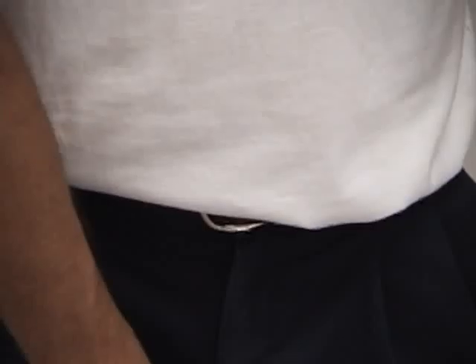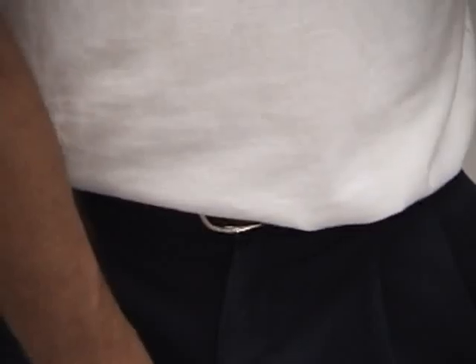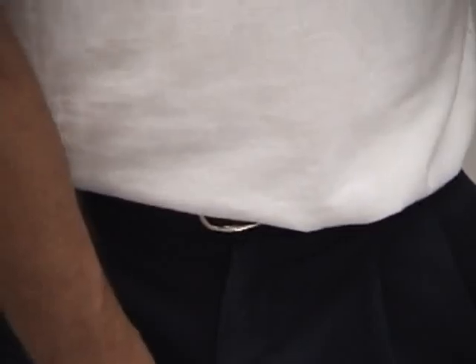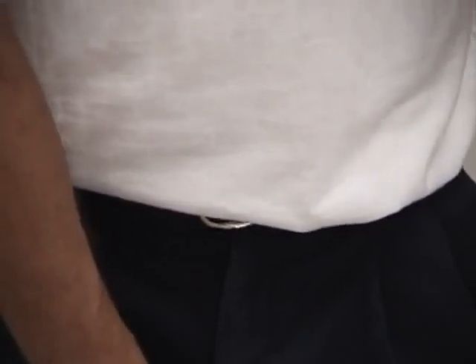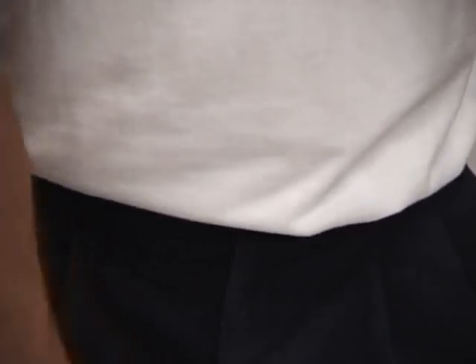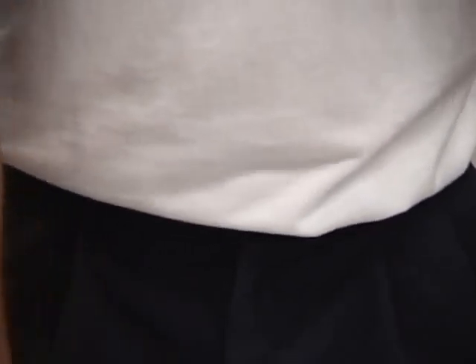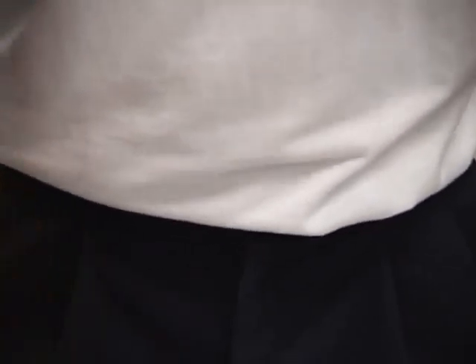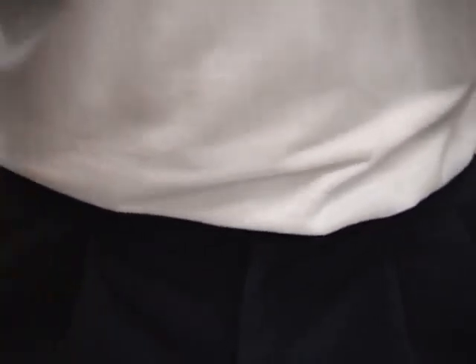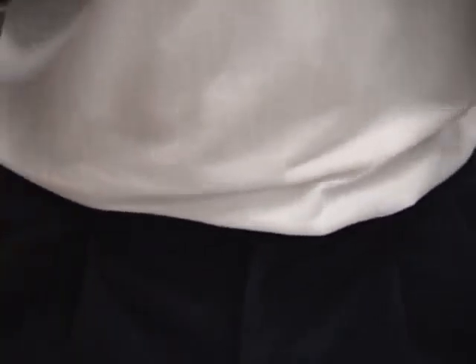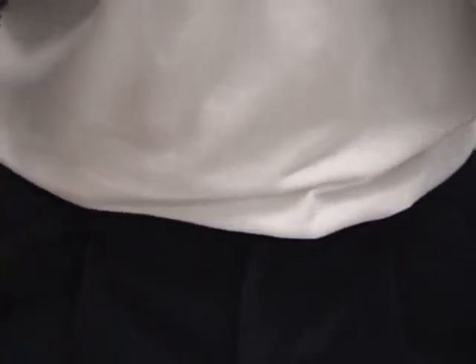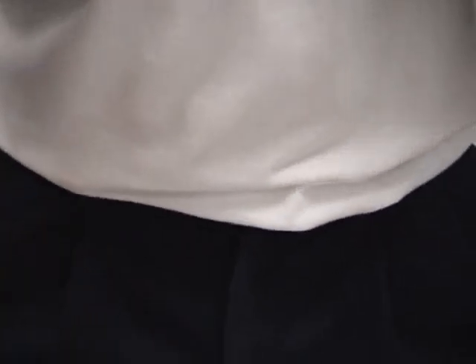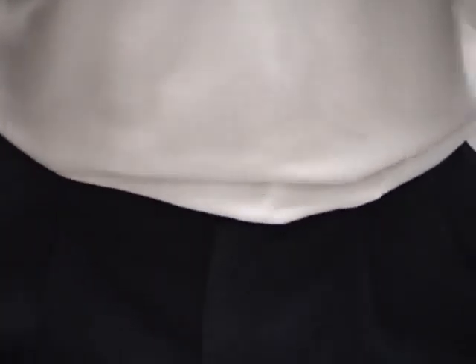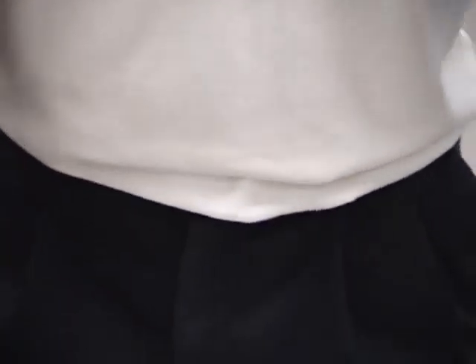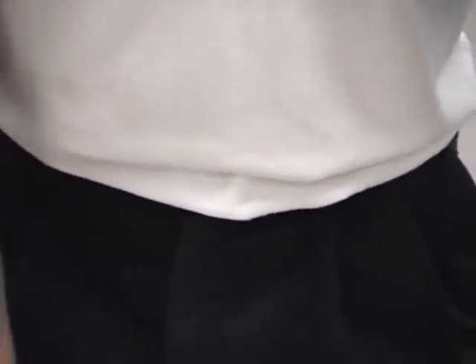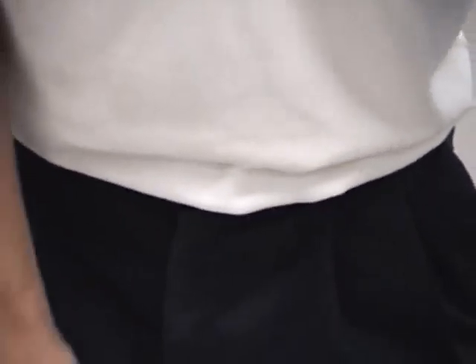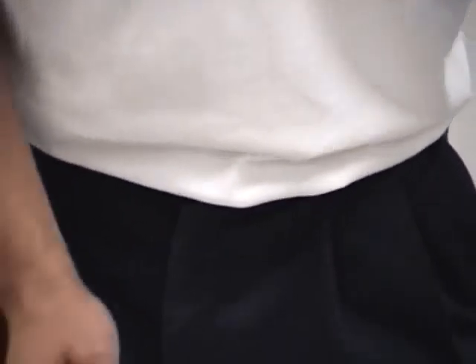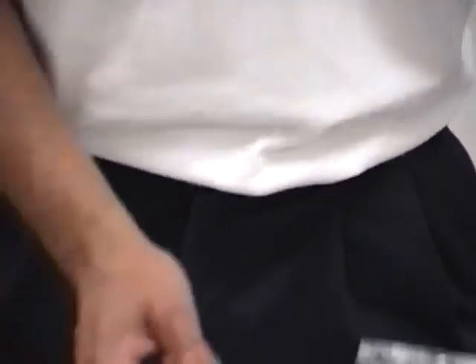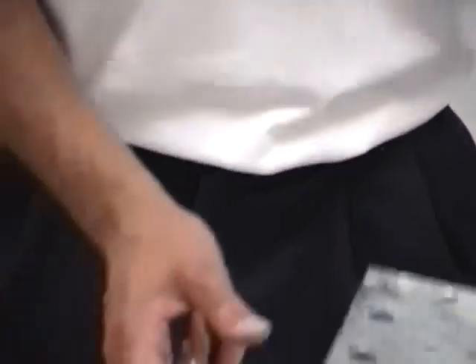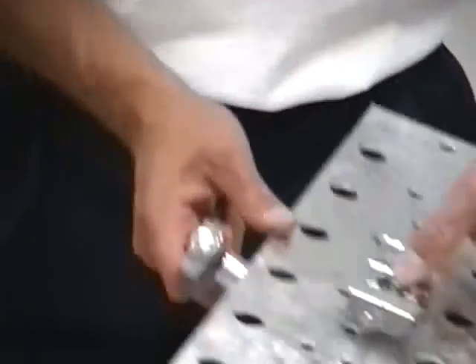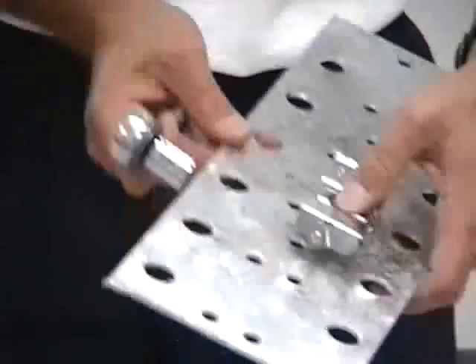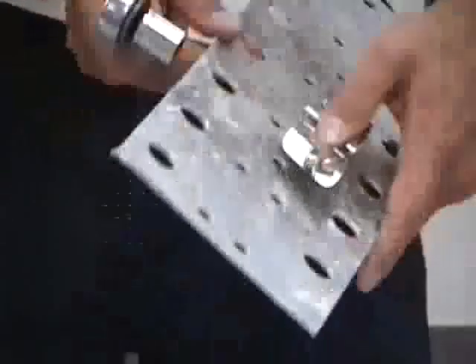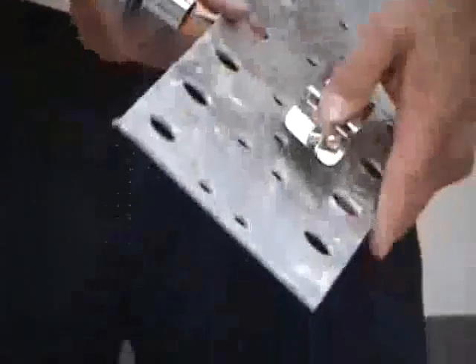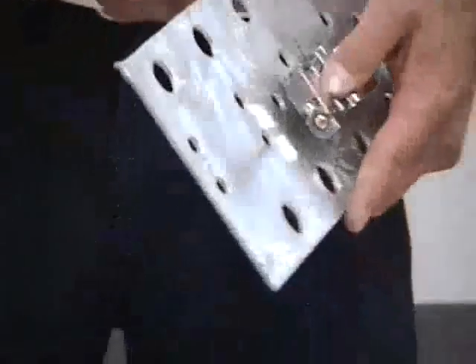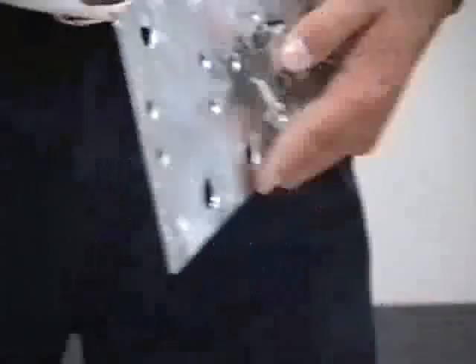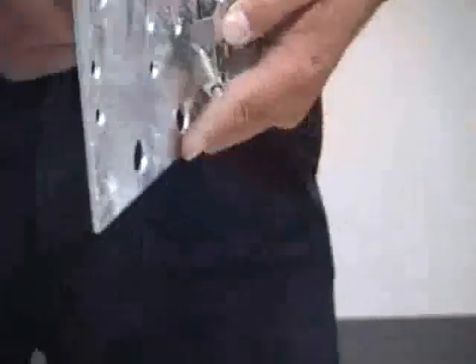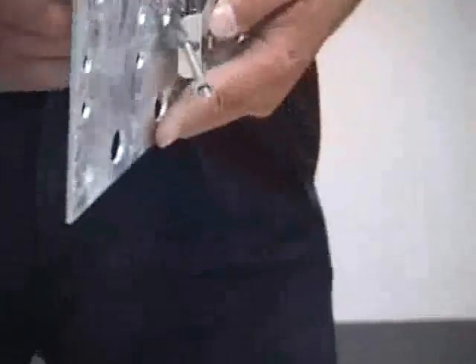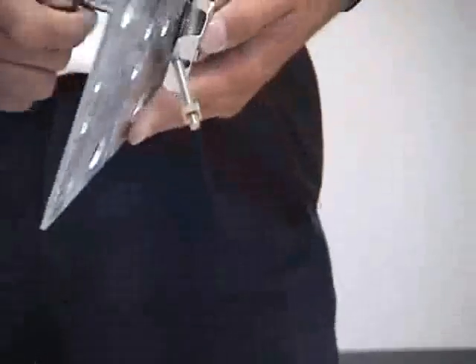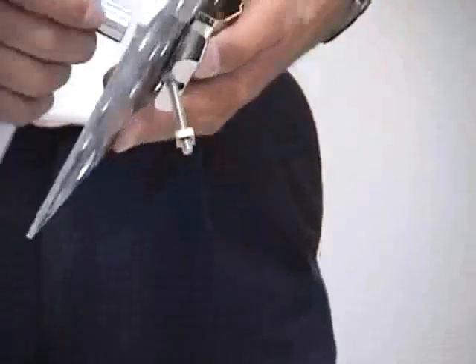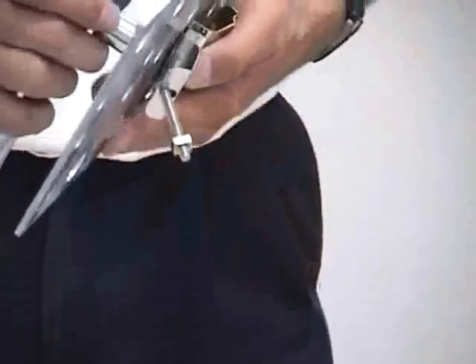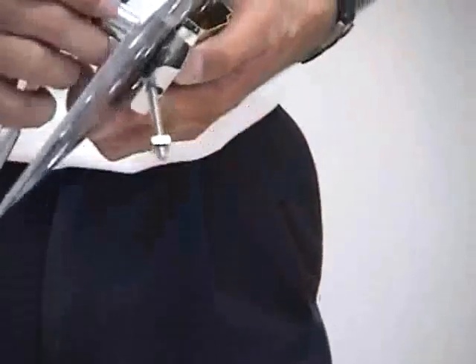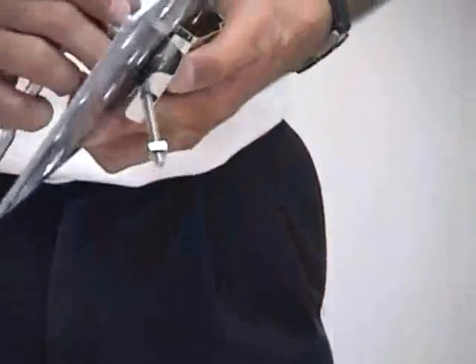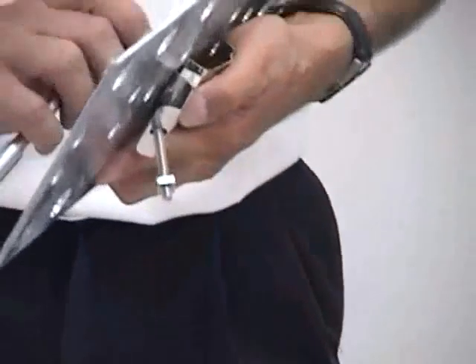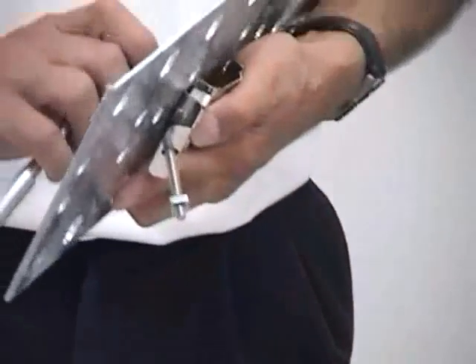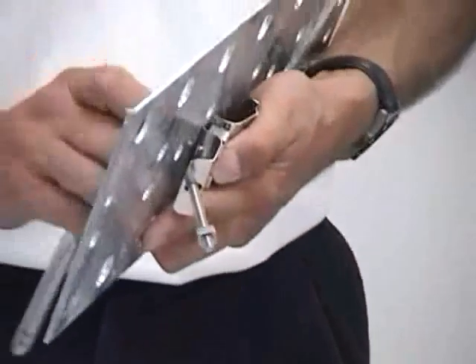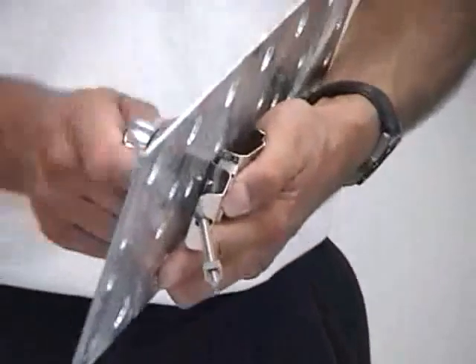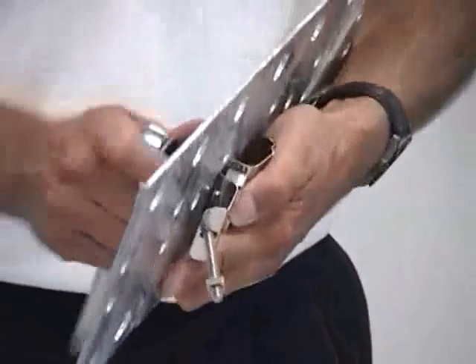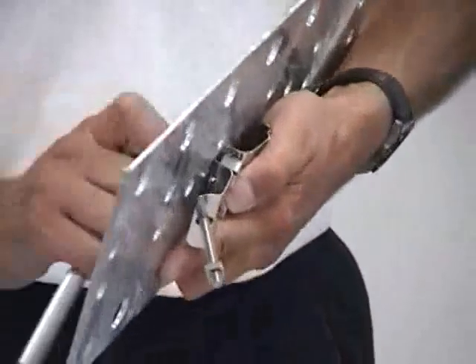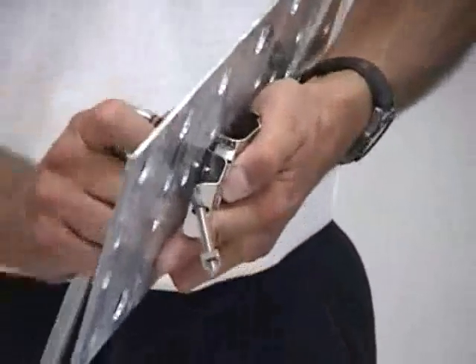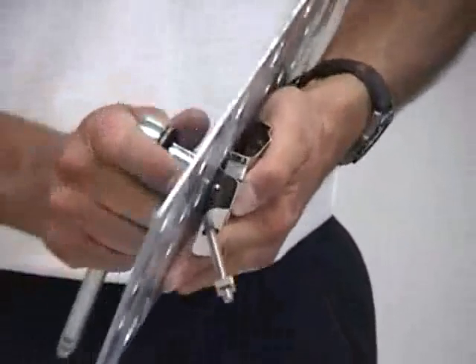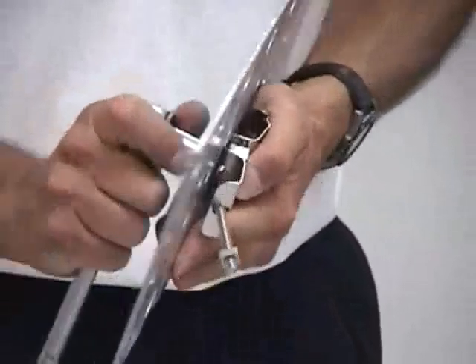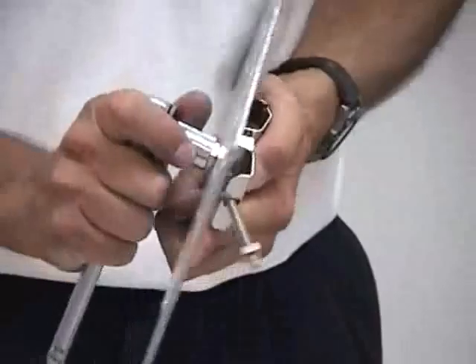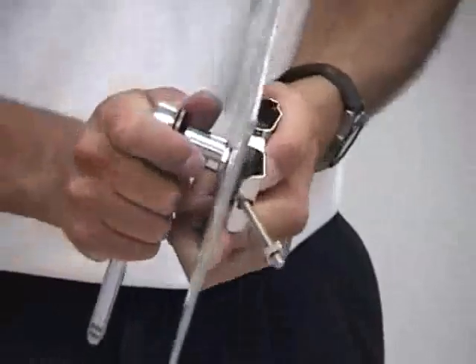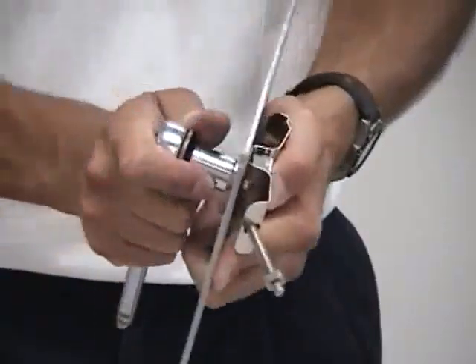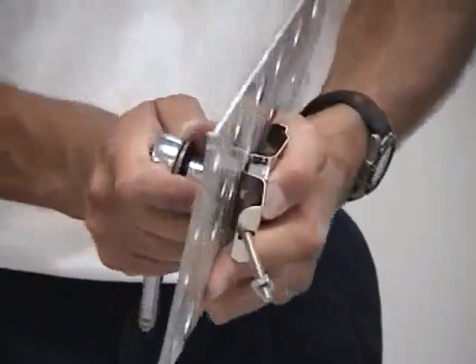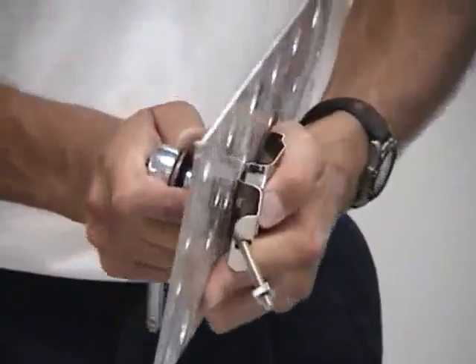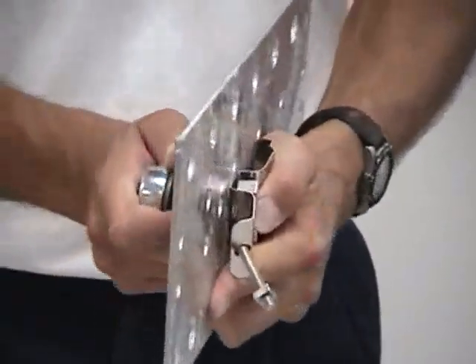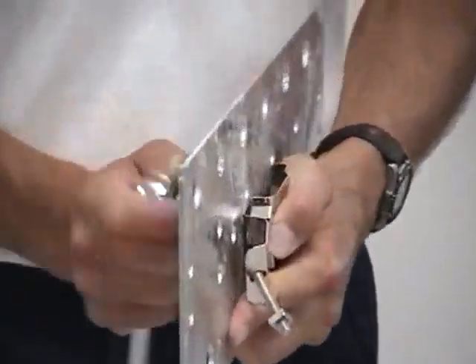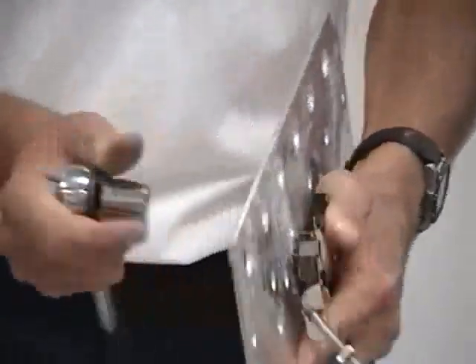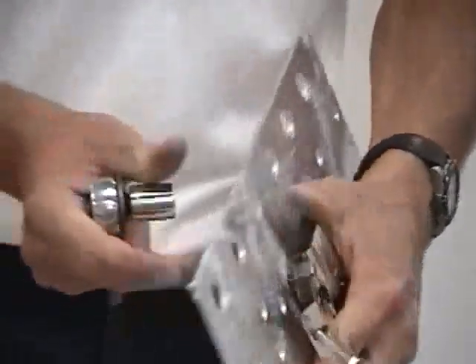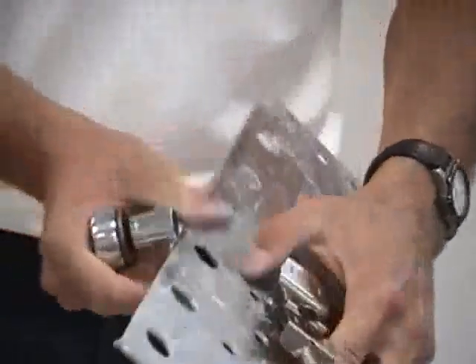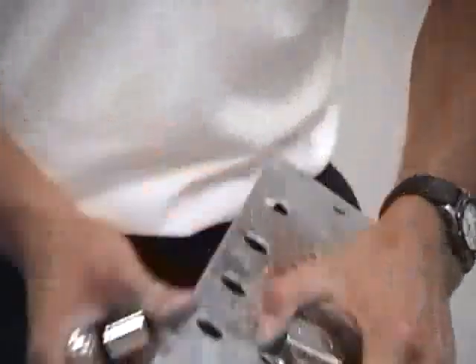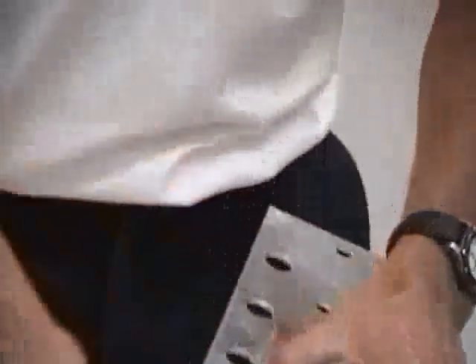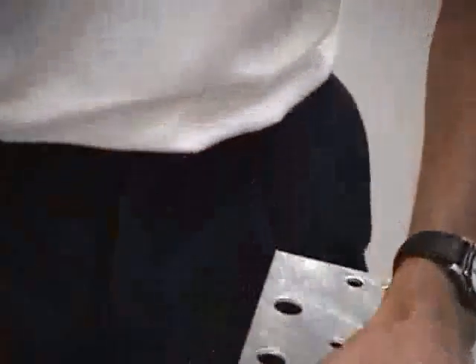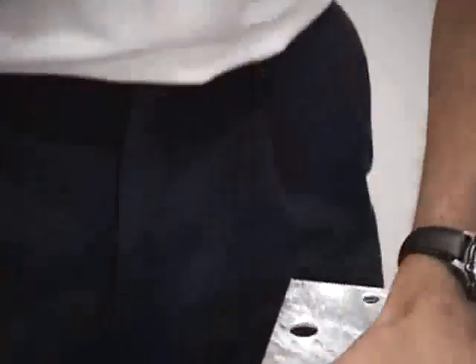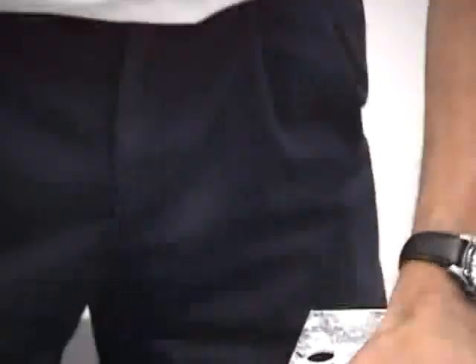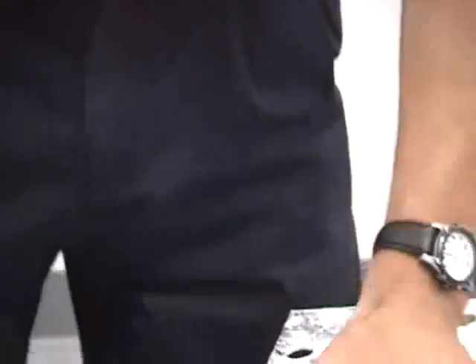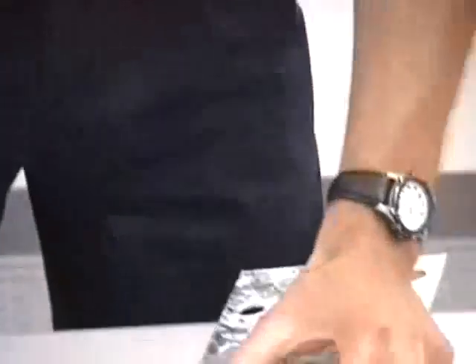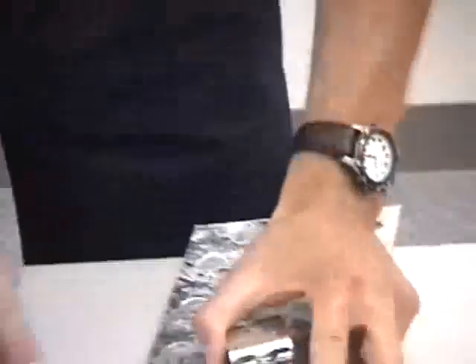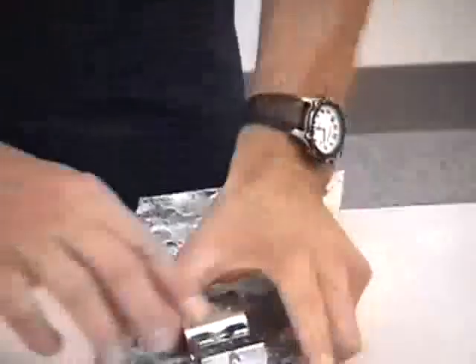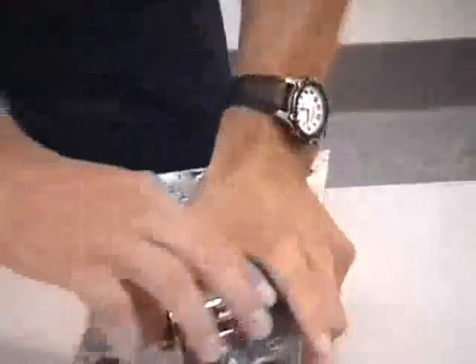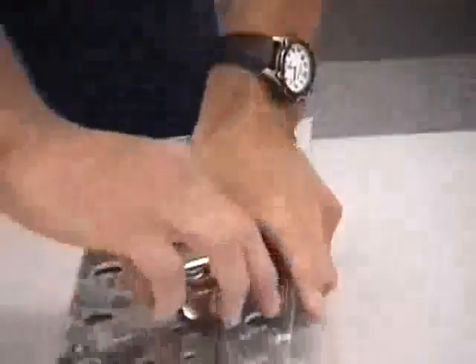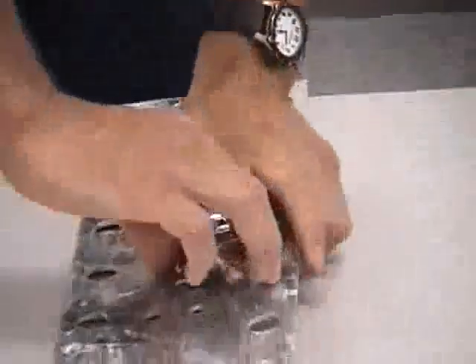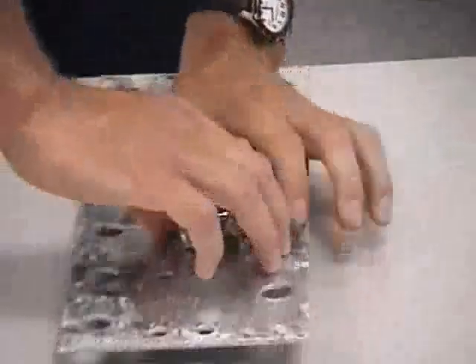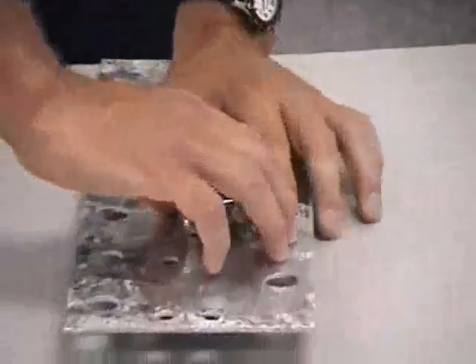Then just tighten it down with a 9/16 inch wrench or socket, snug.